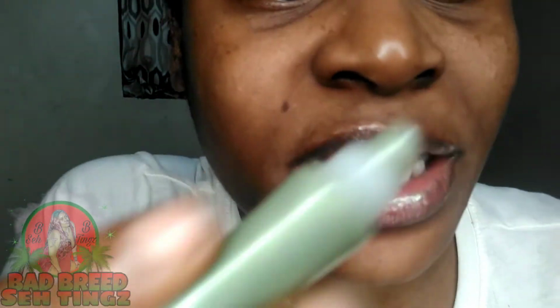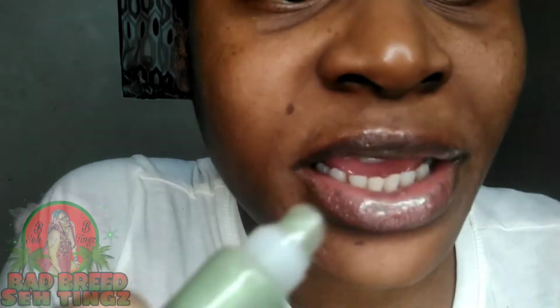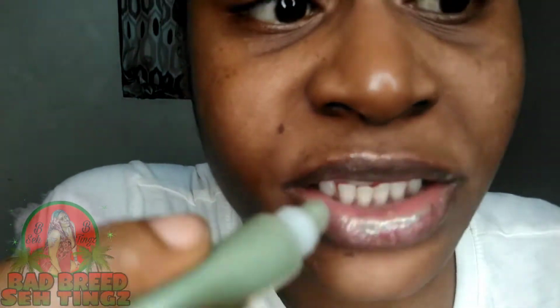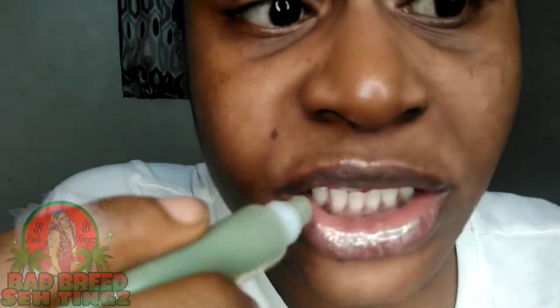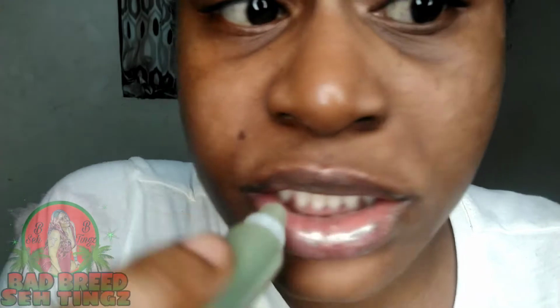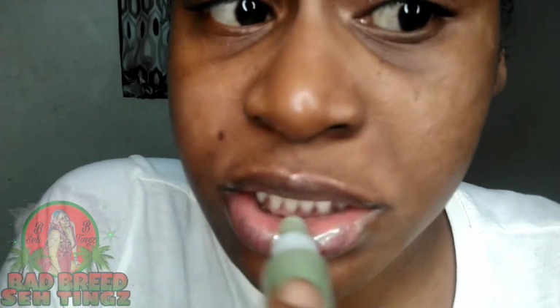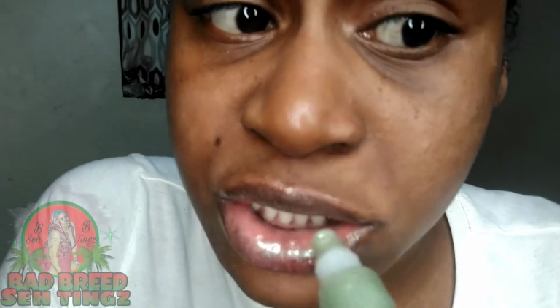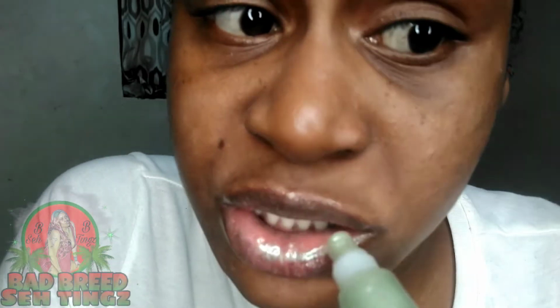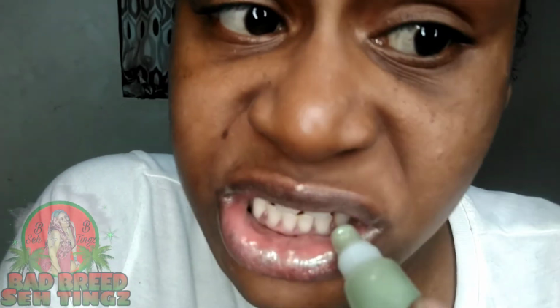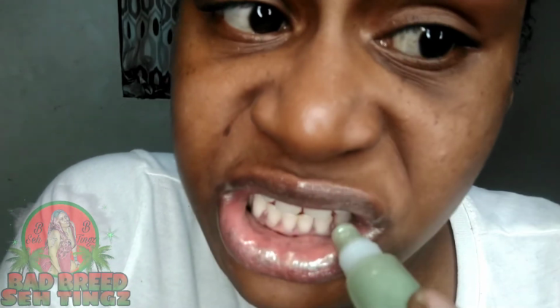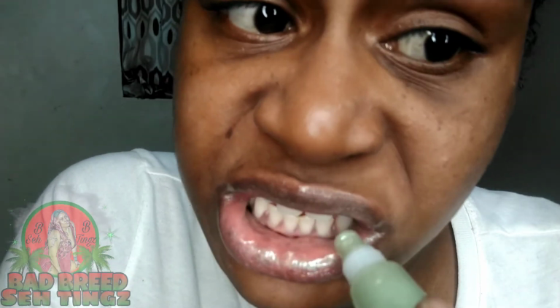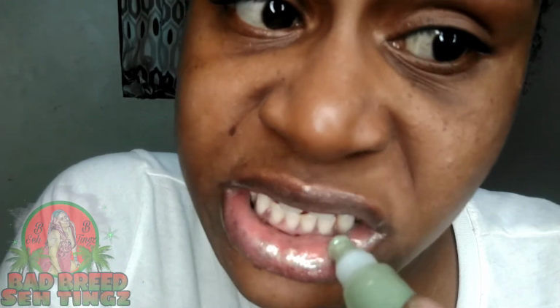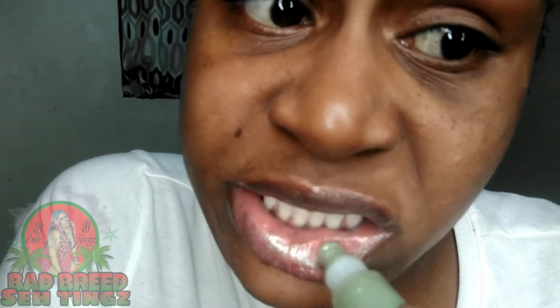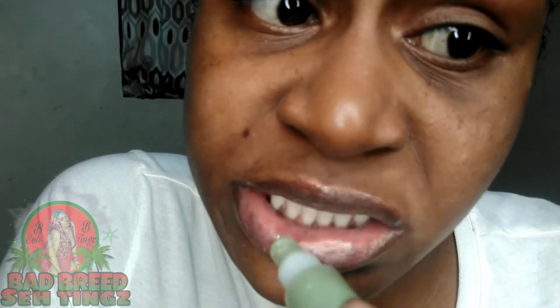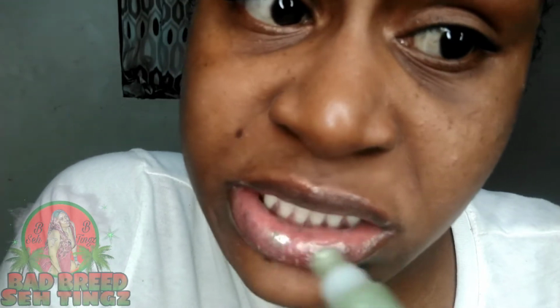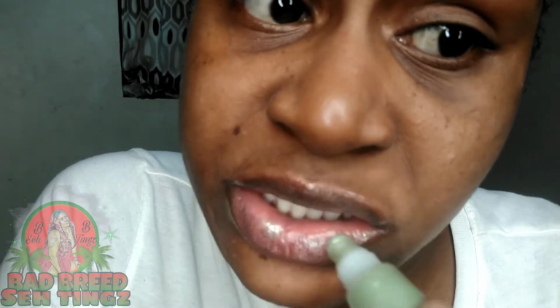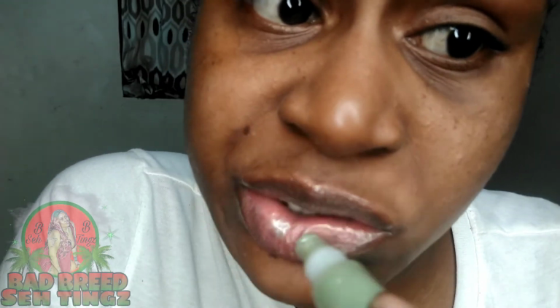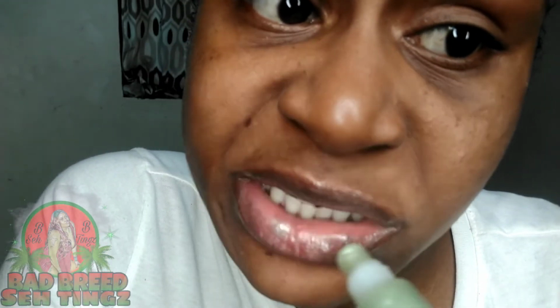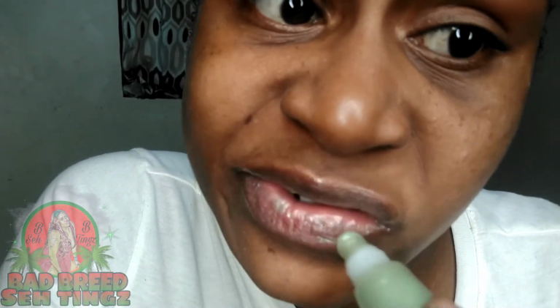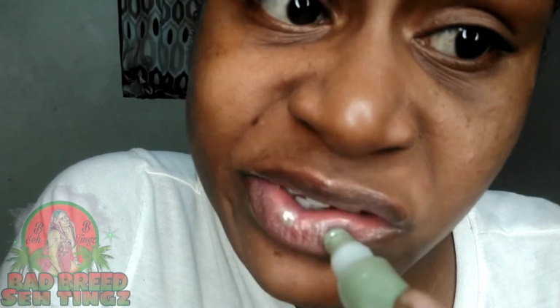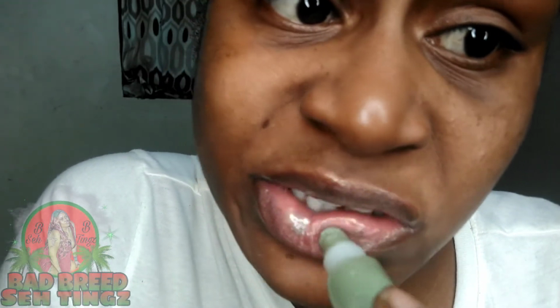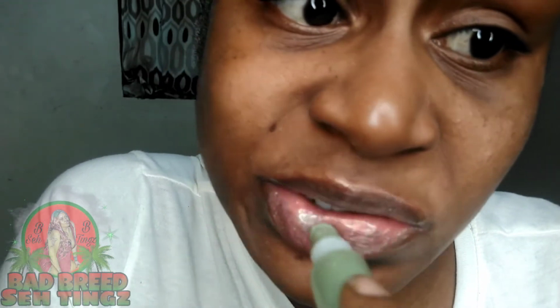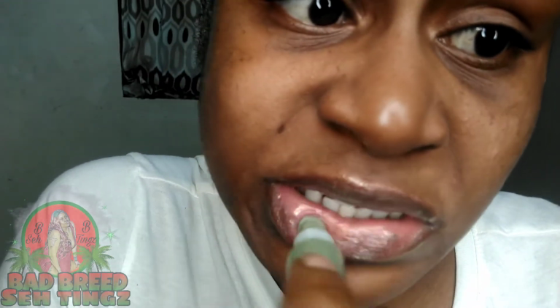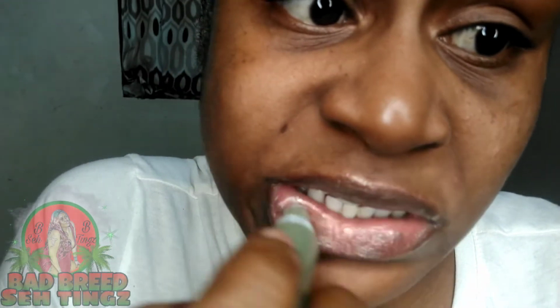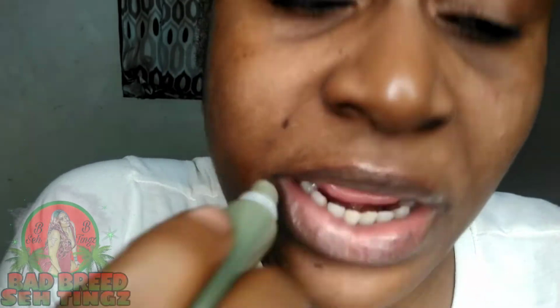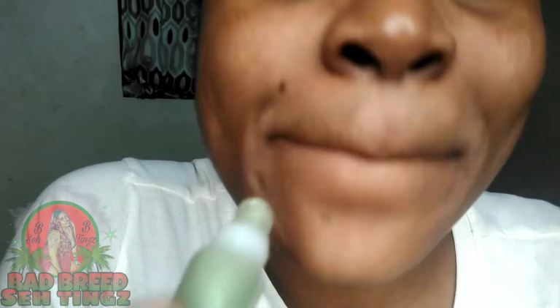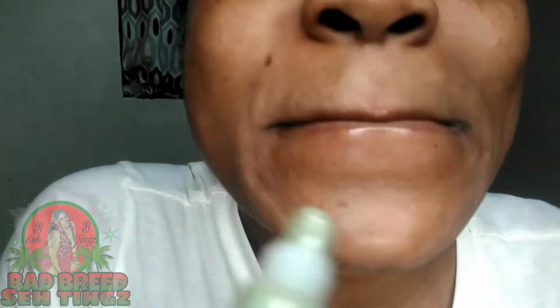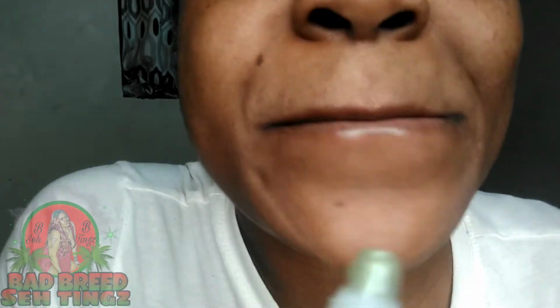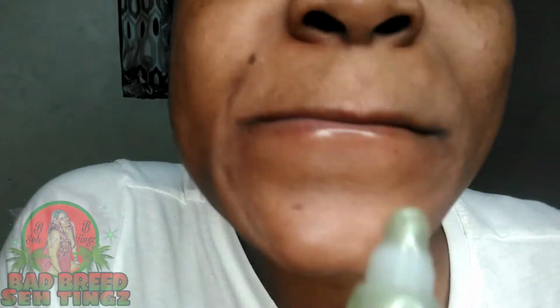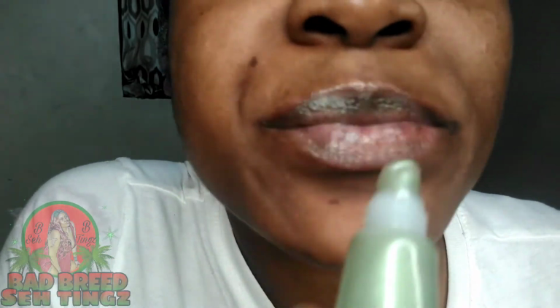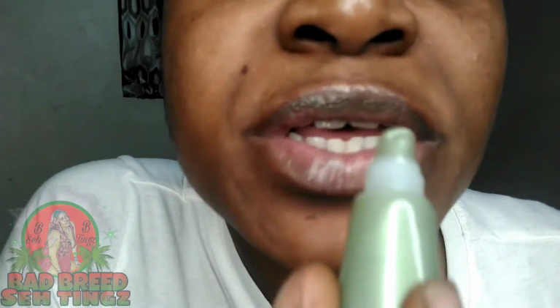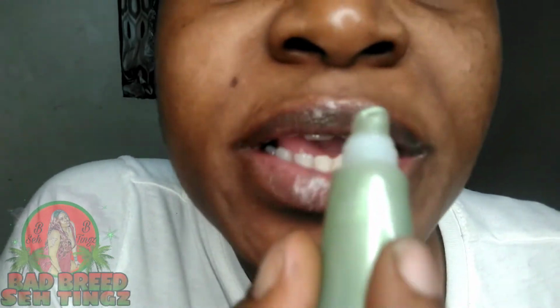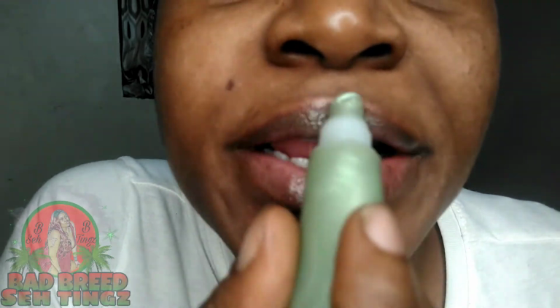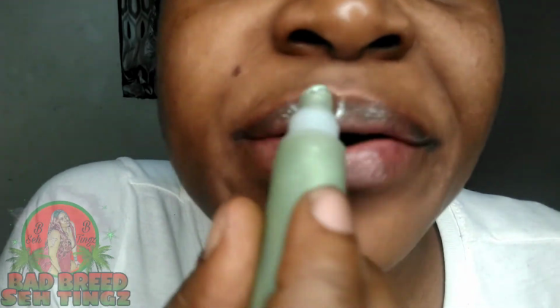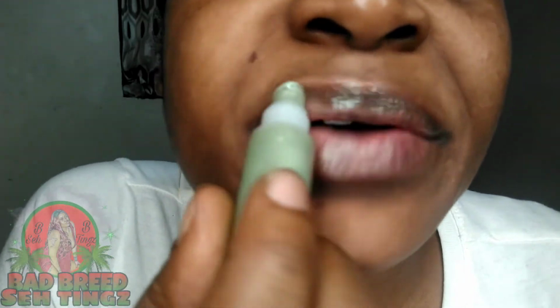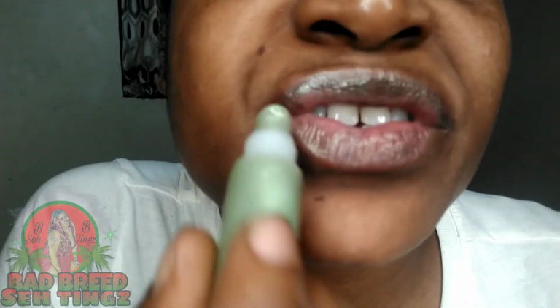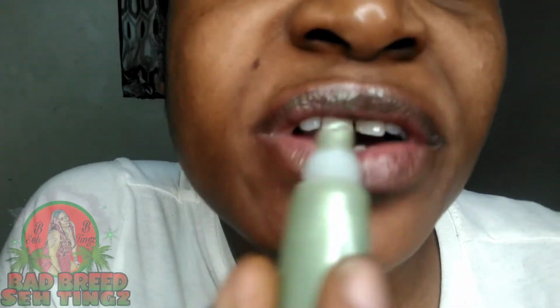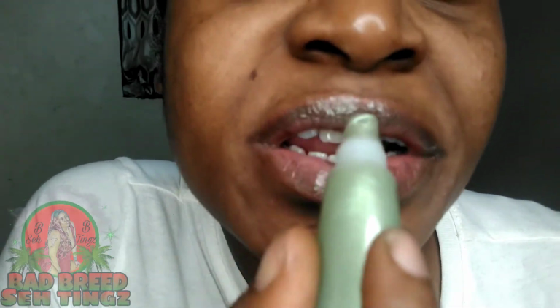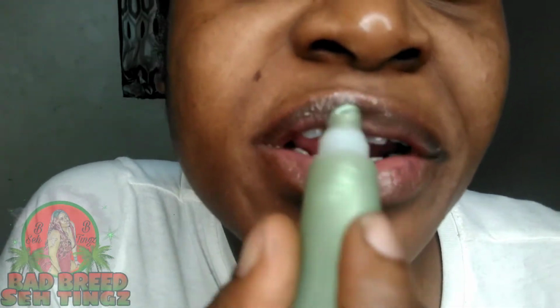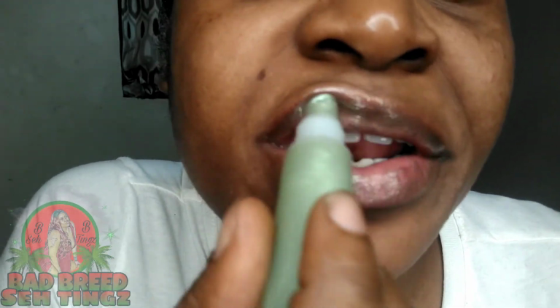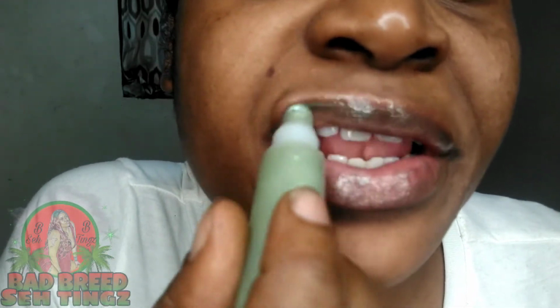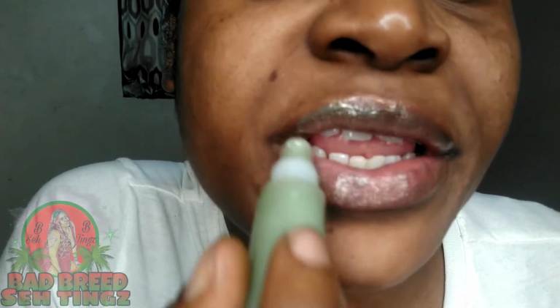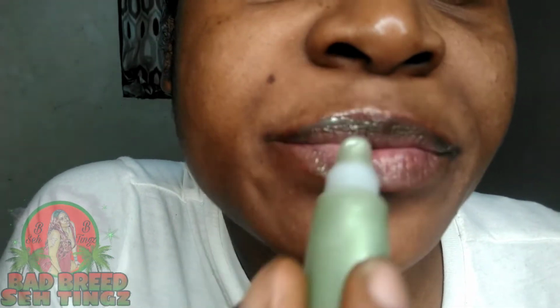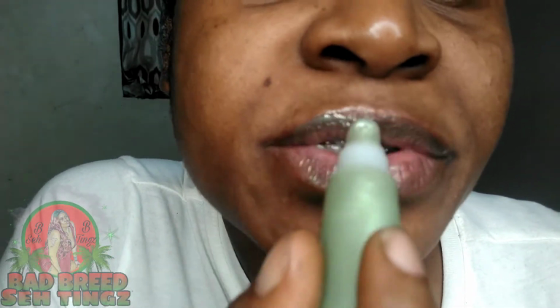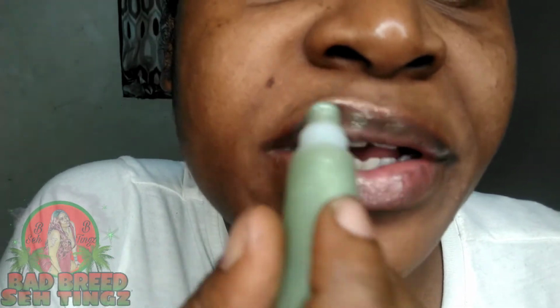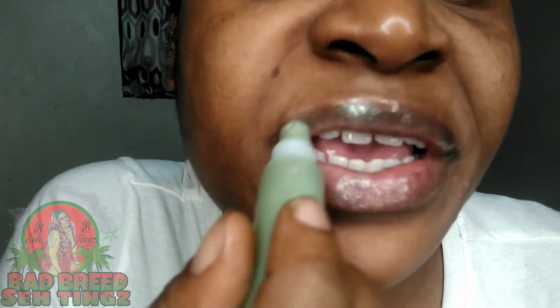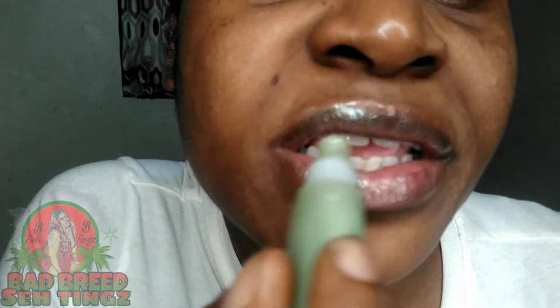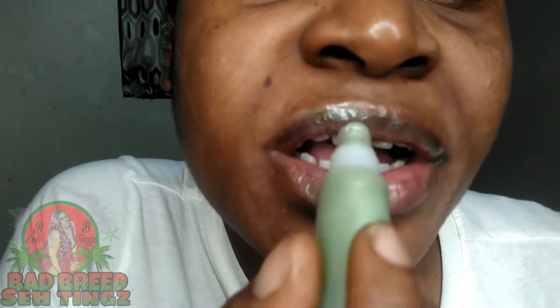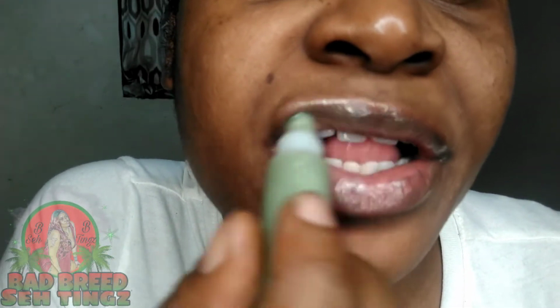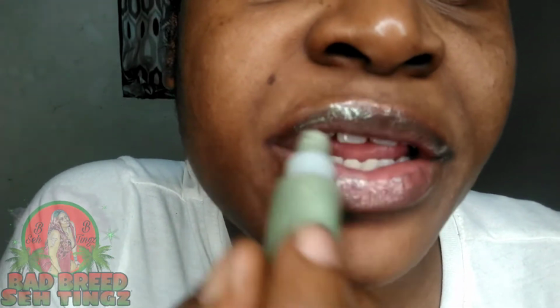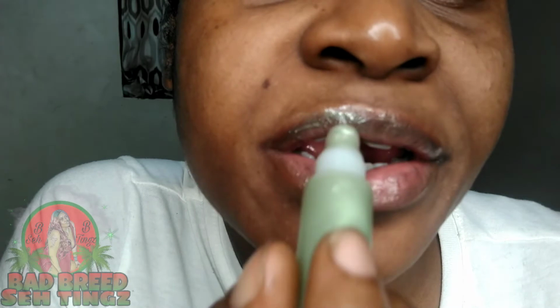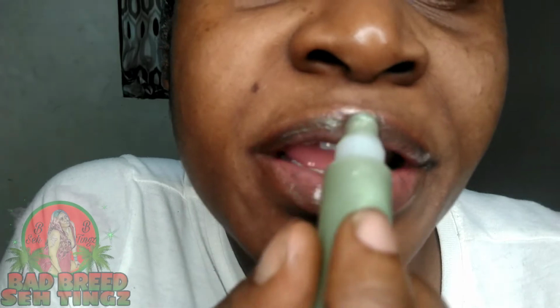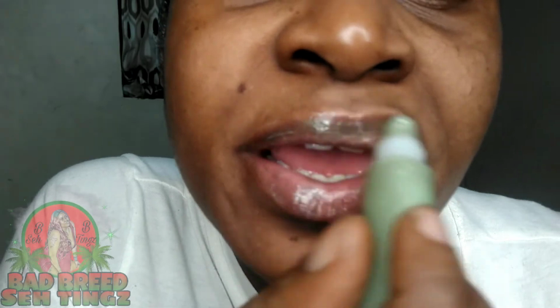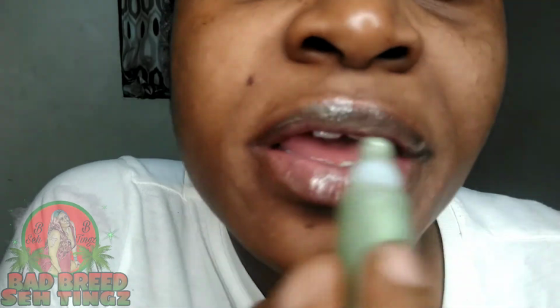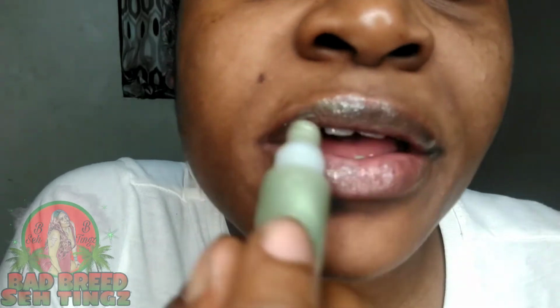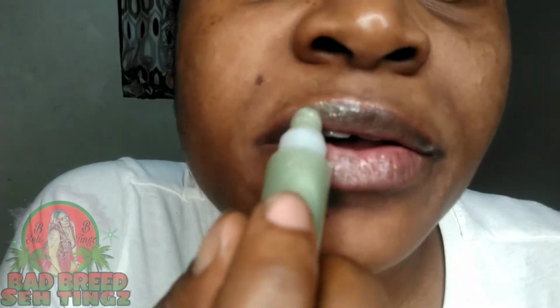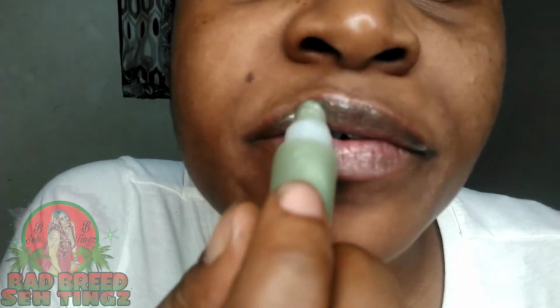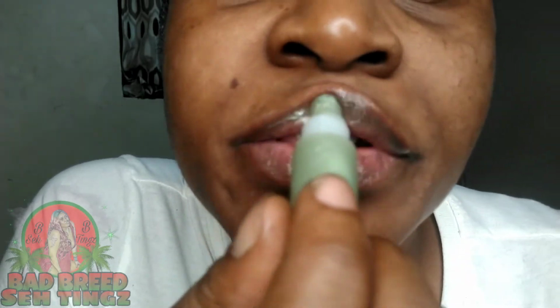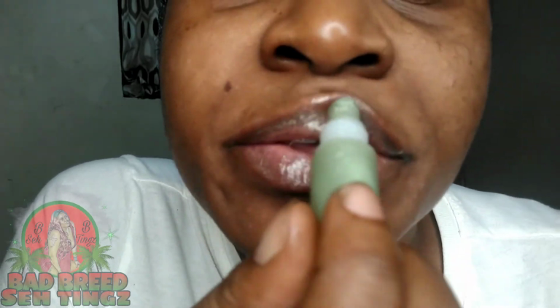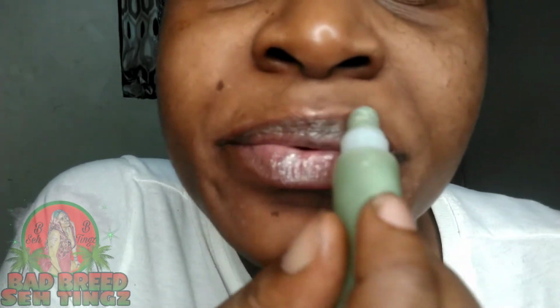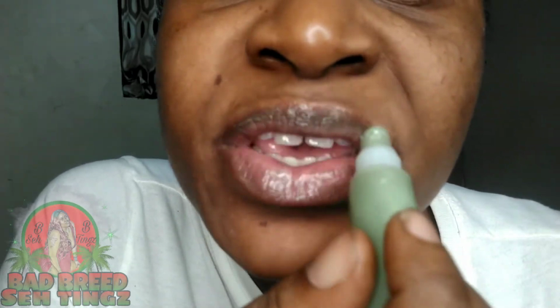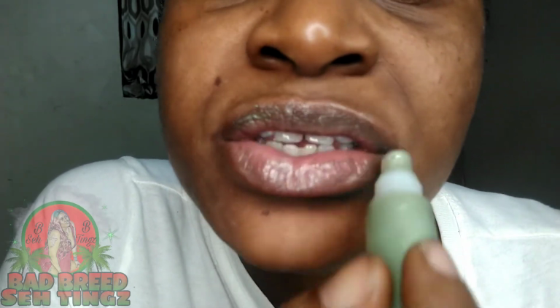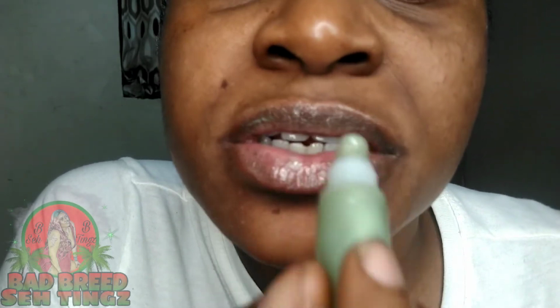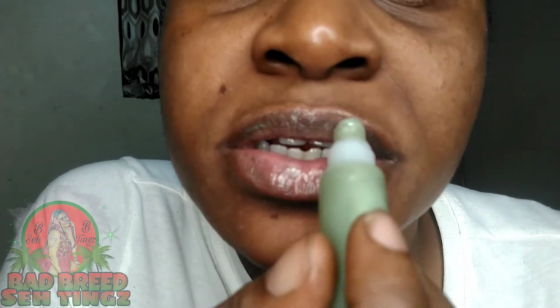Y'all know I'm overdoing it on the lips so I can get the color for the picture — but that's the point.